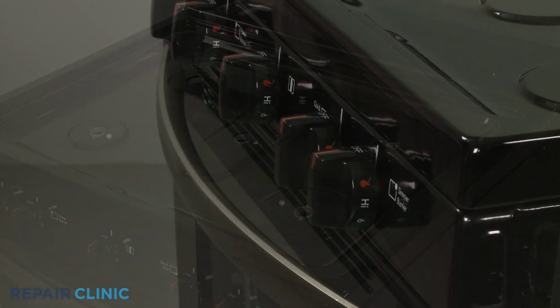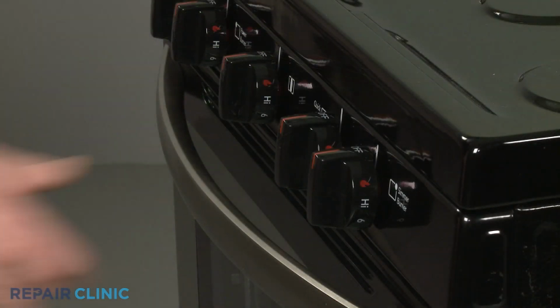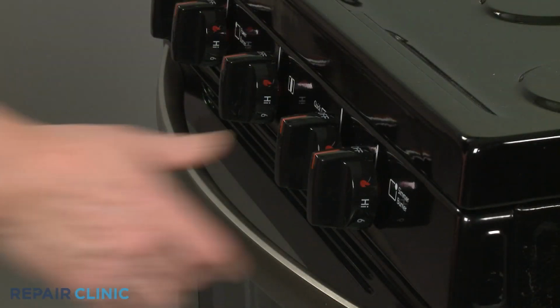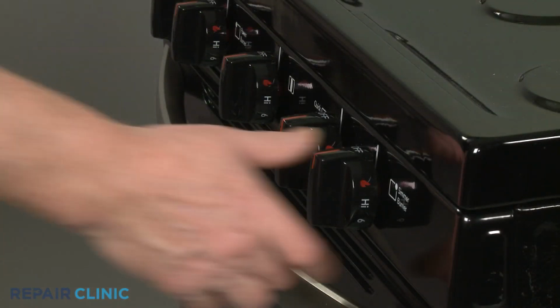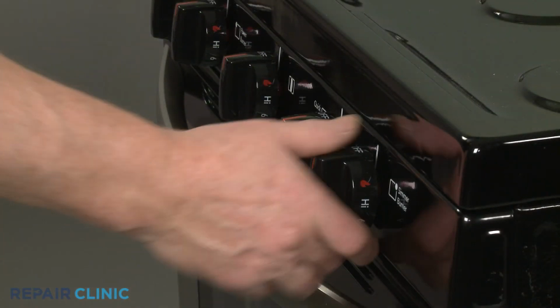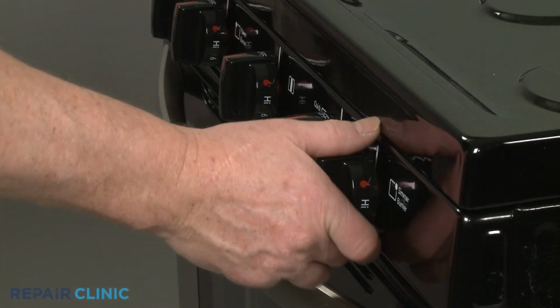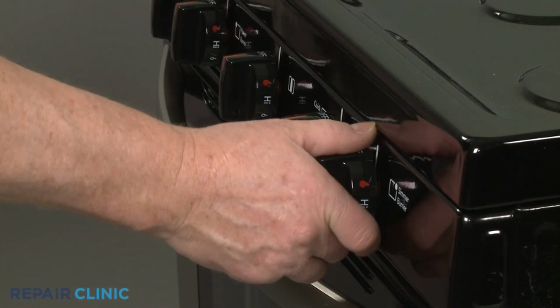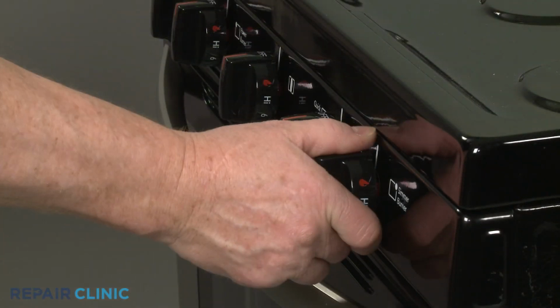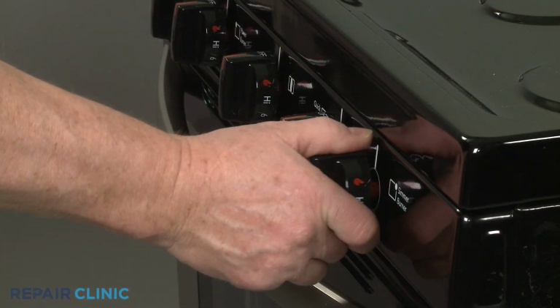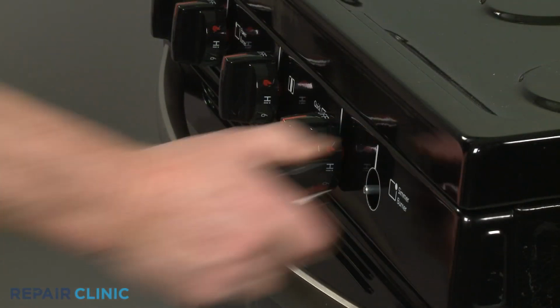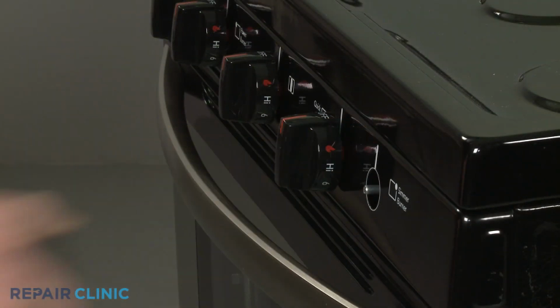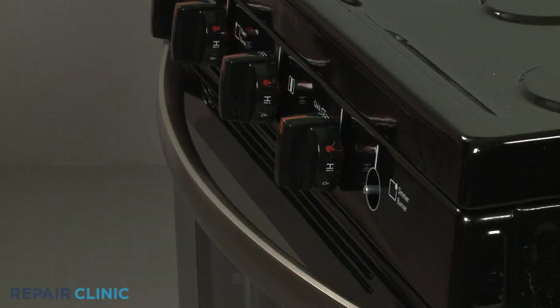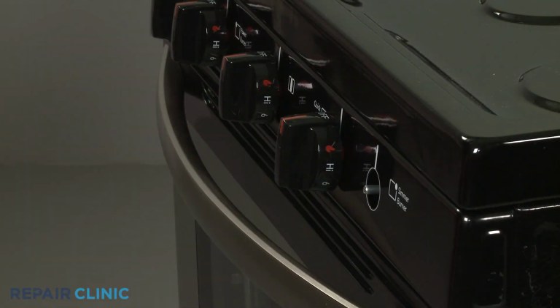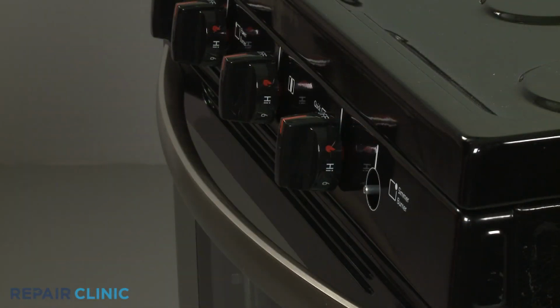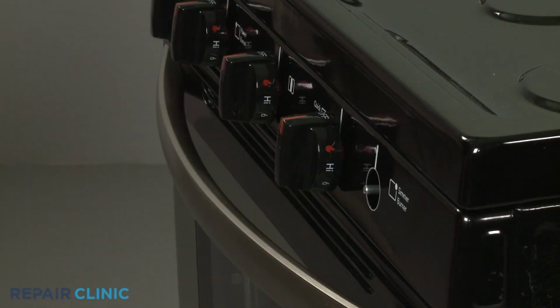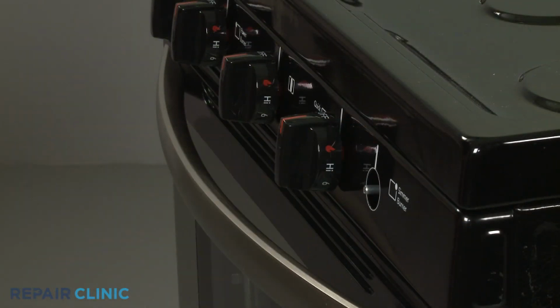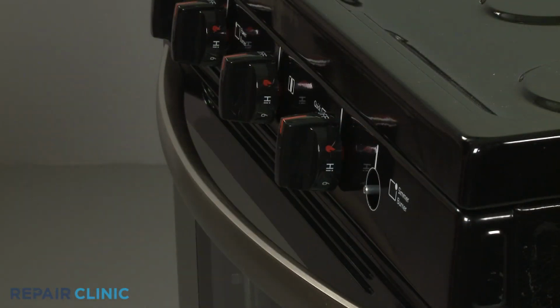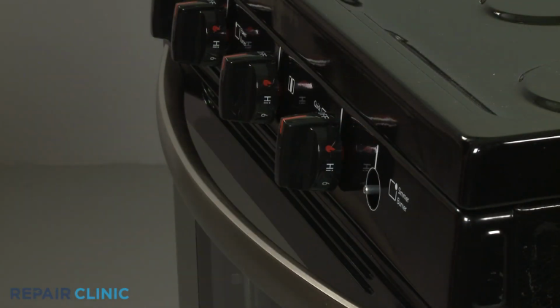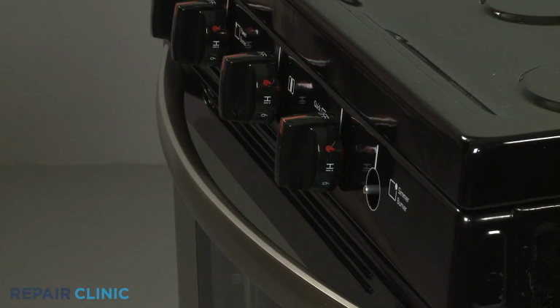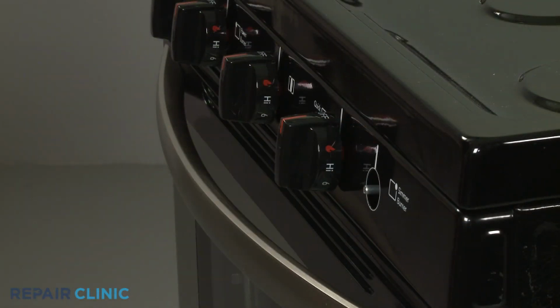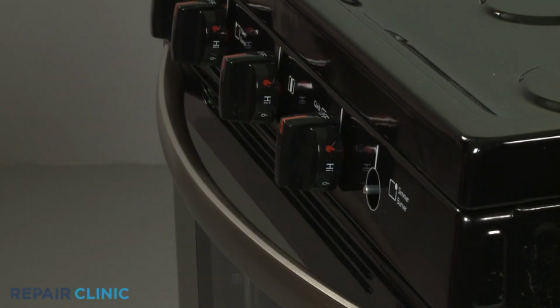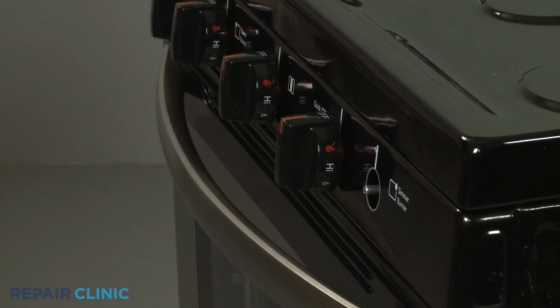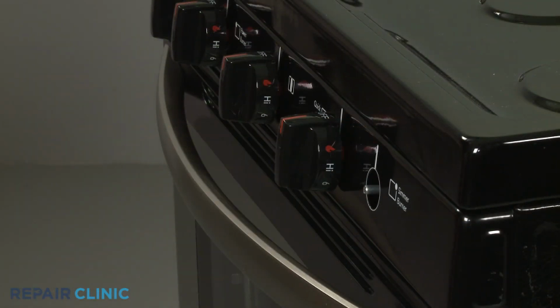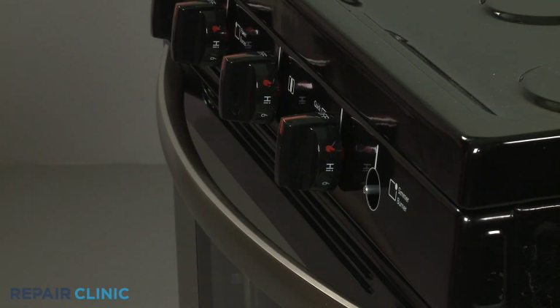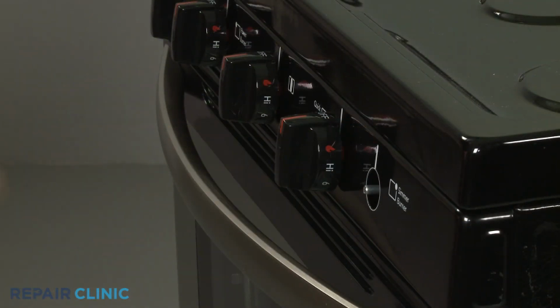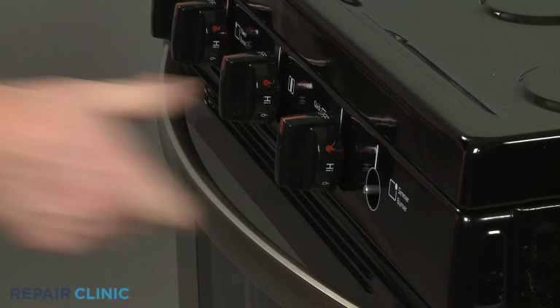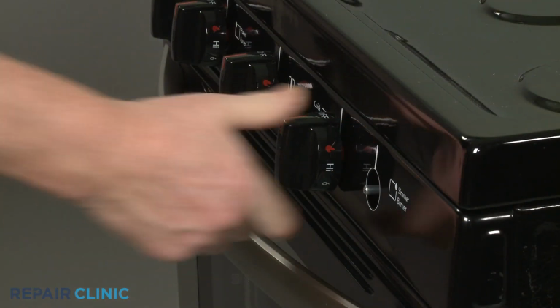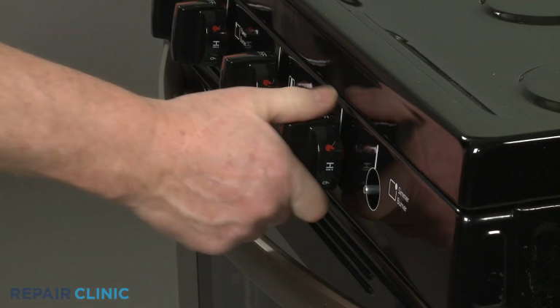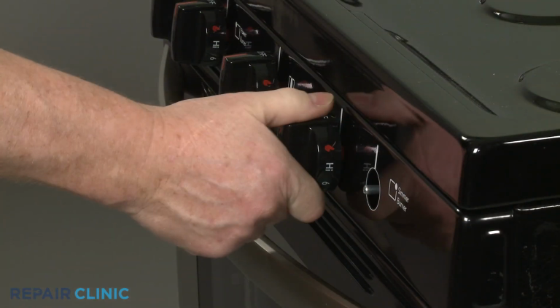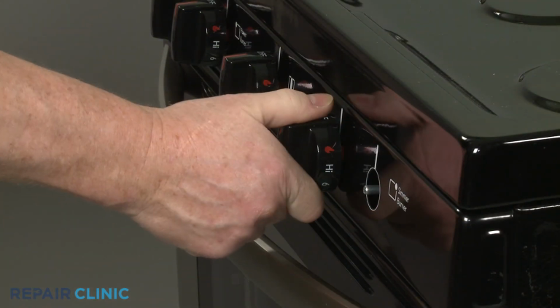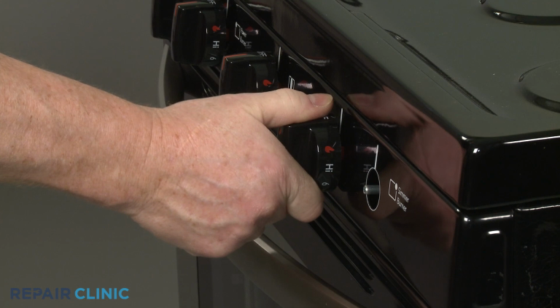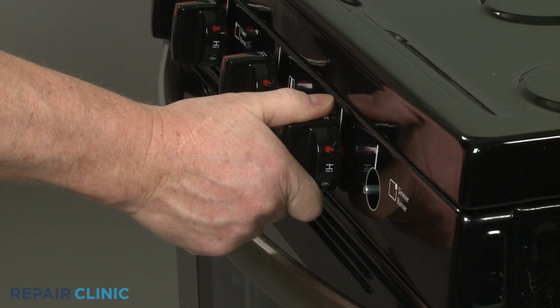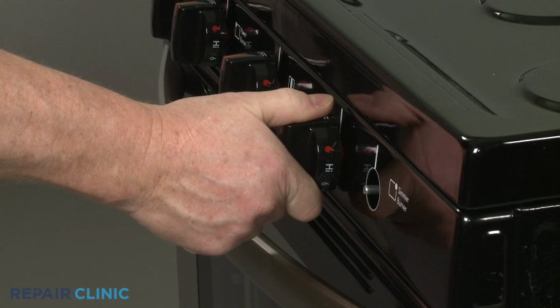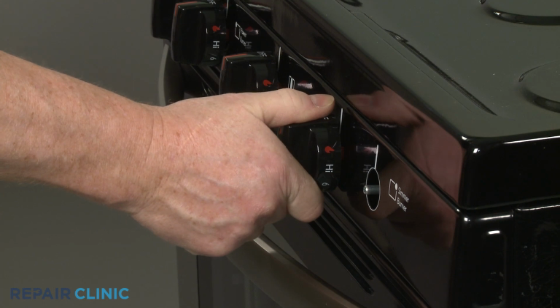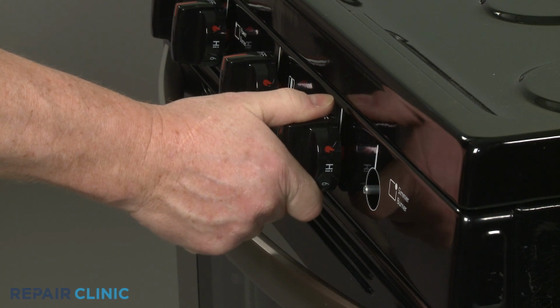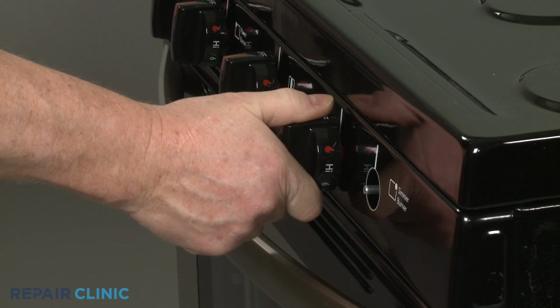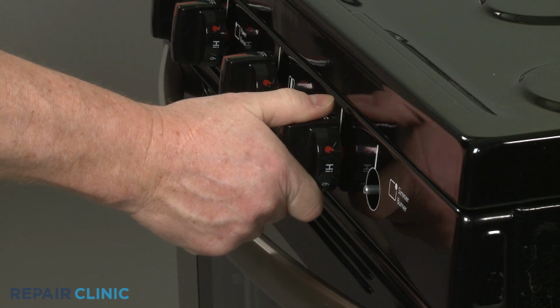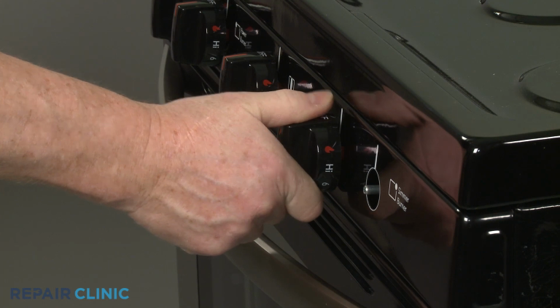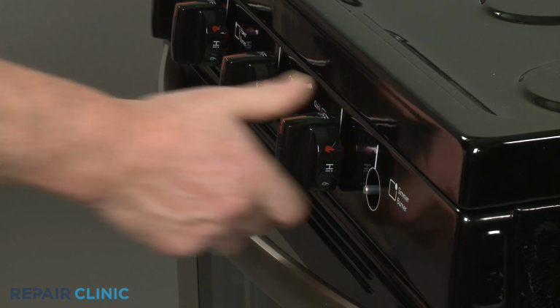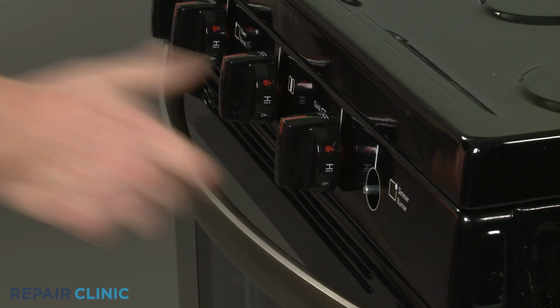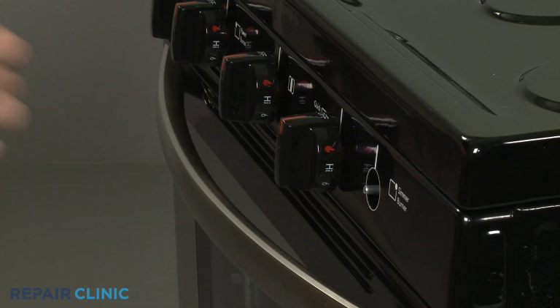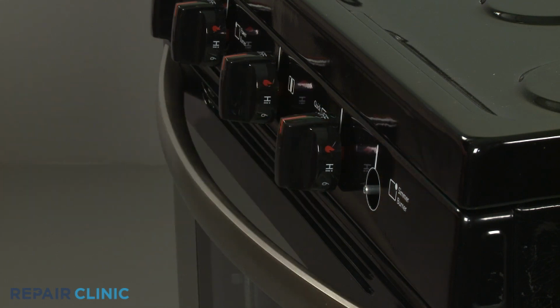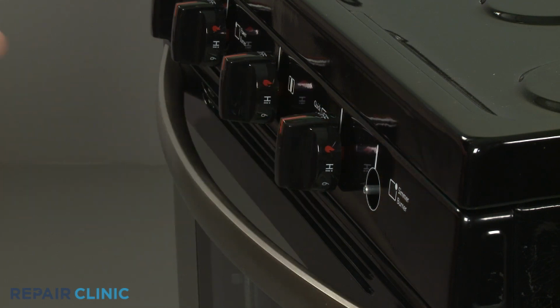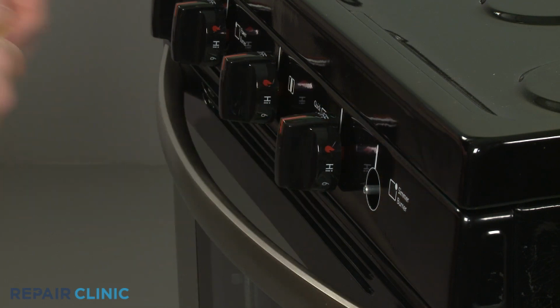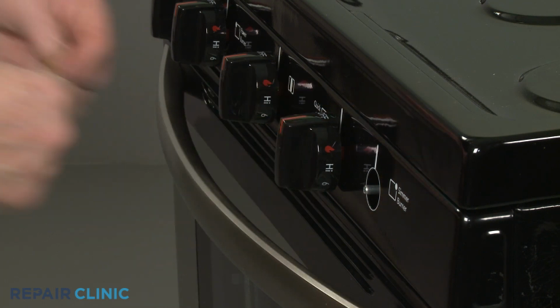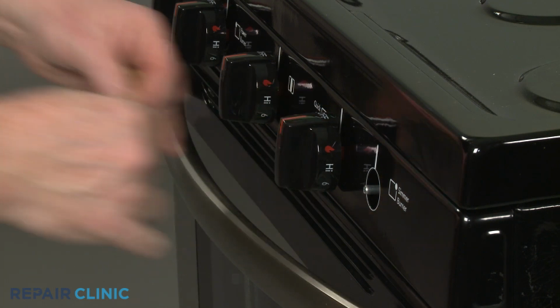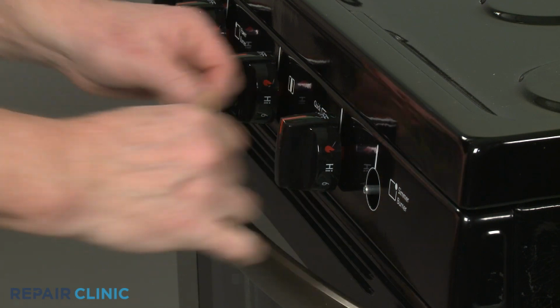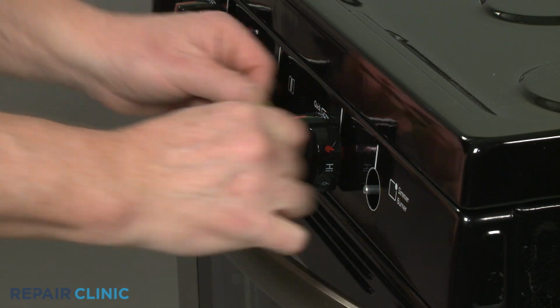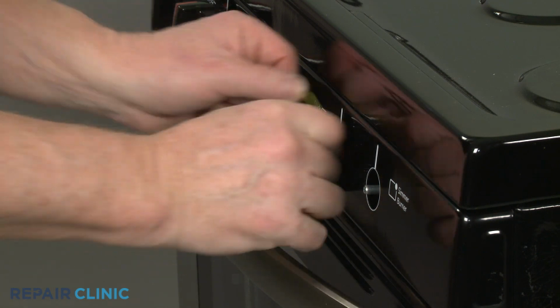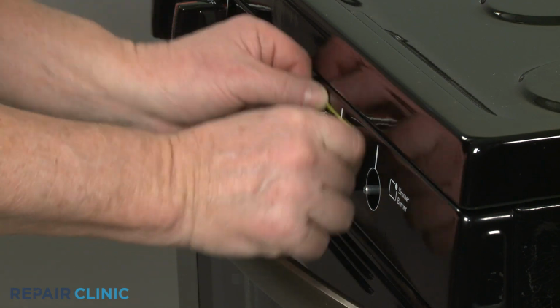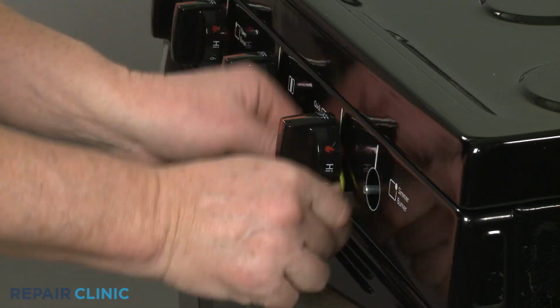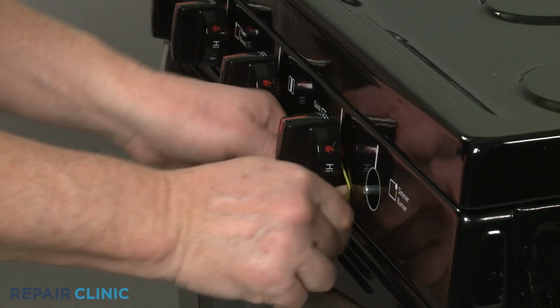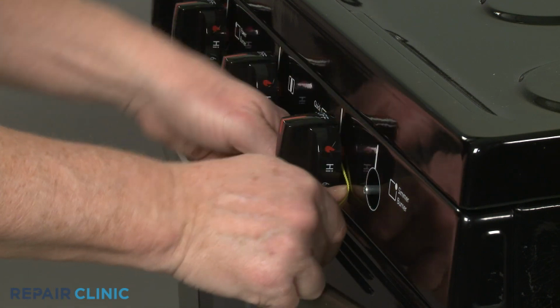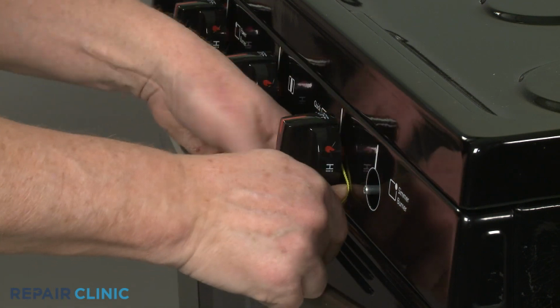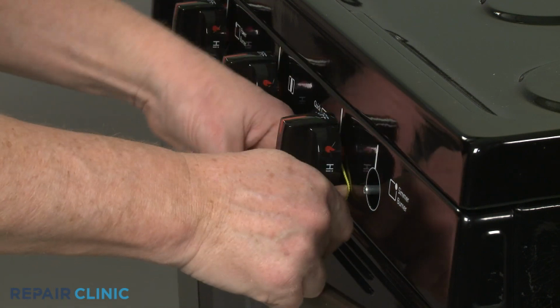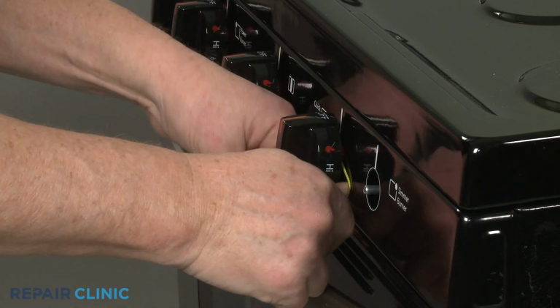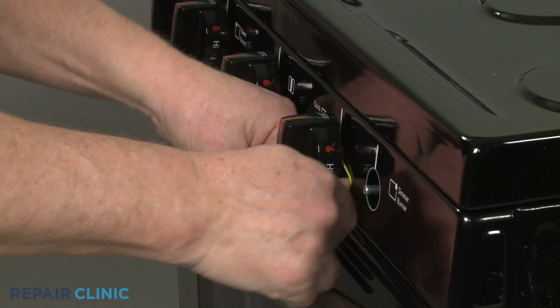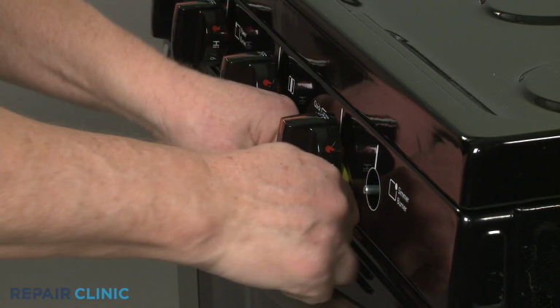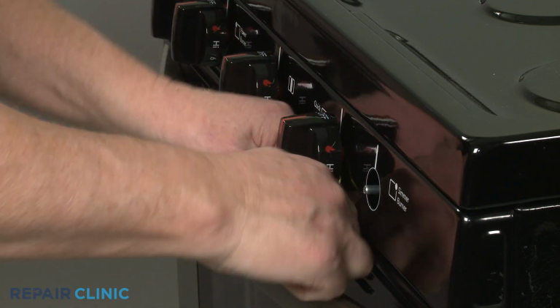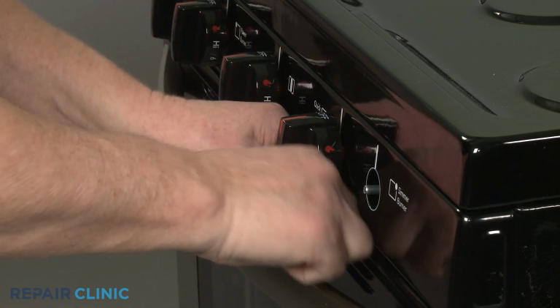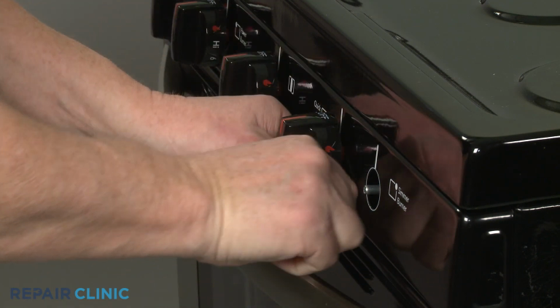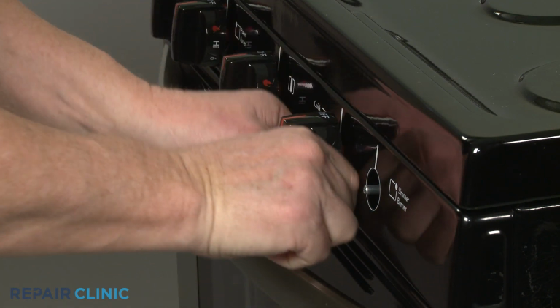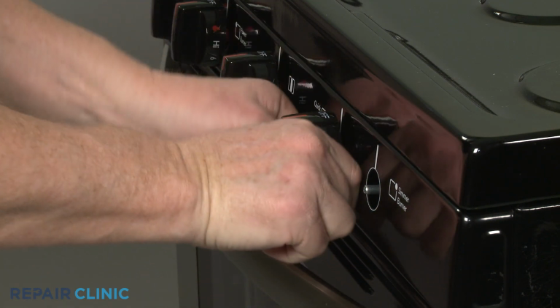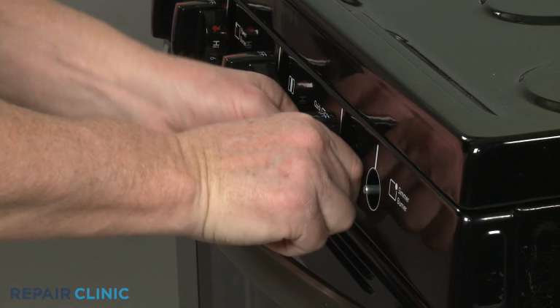Pull off the control knobs. You can use string or wire to help pry them off.